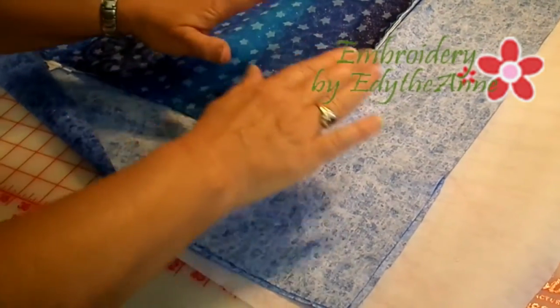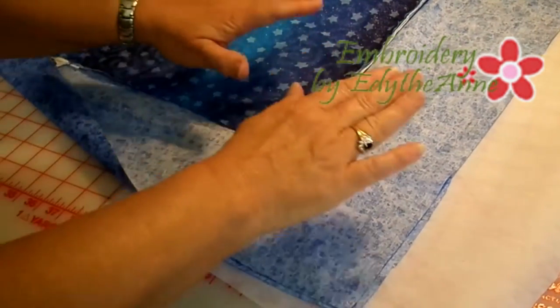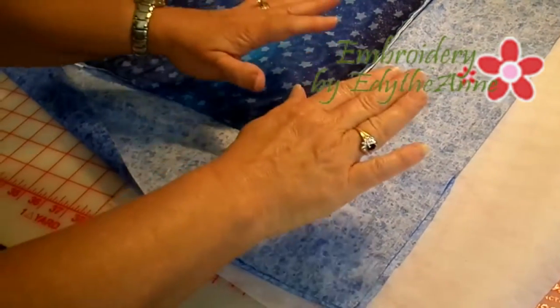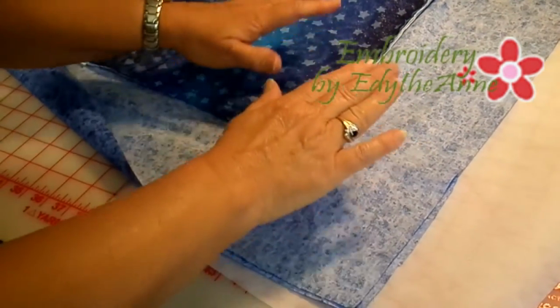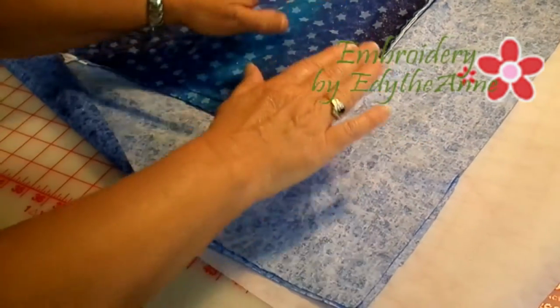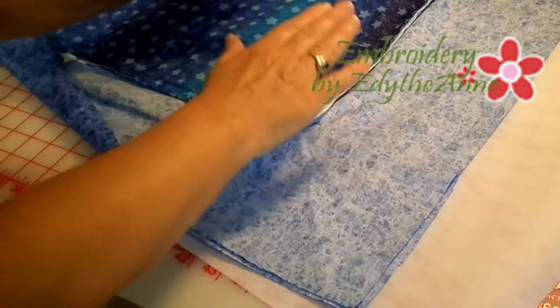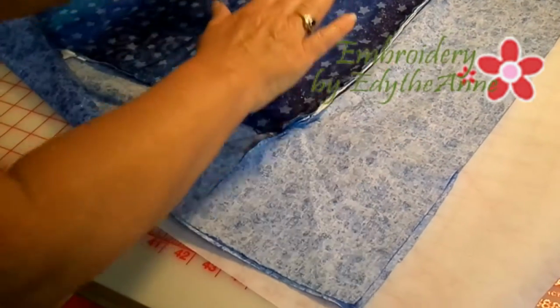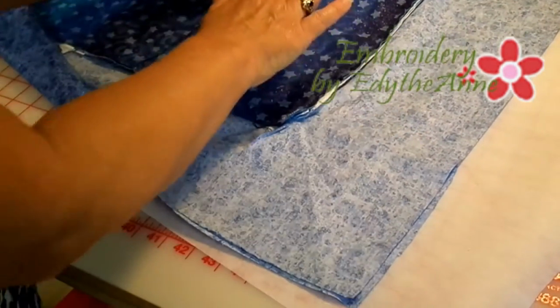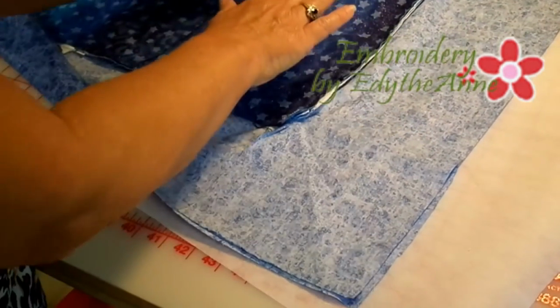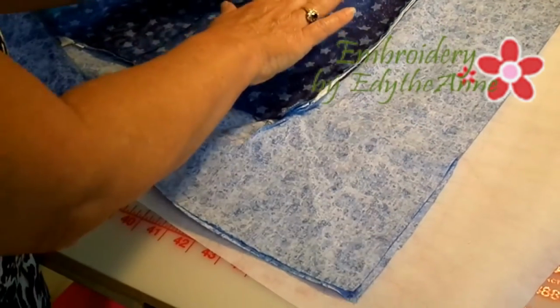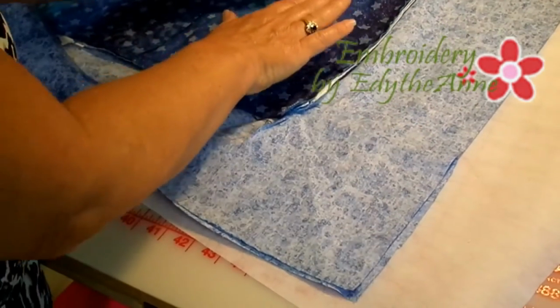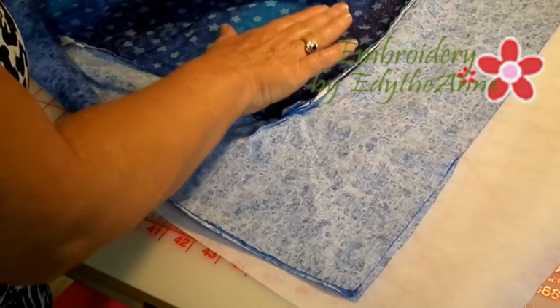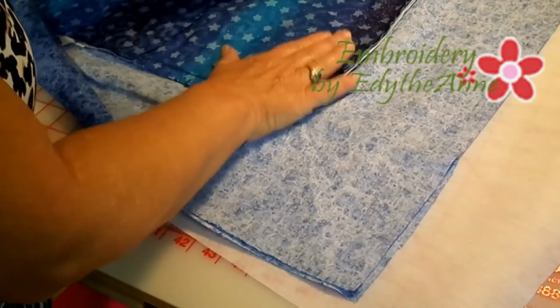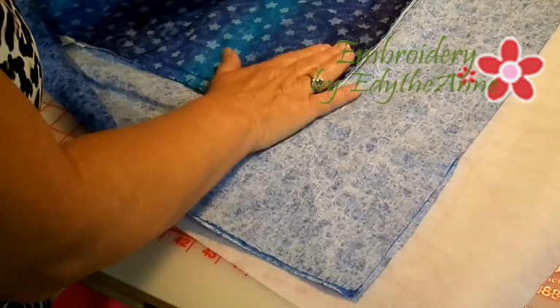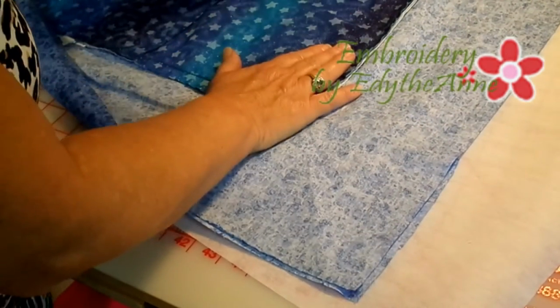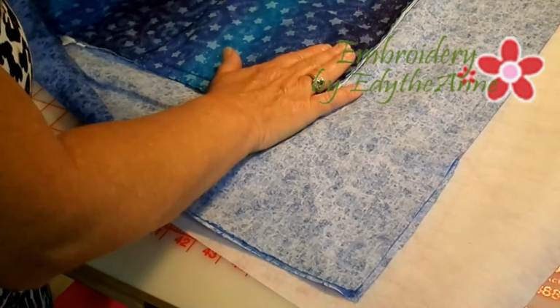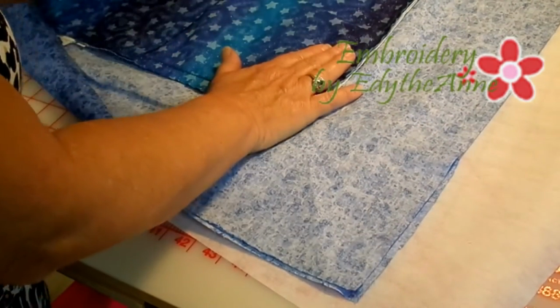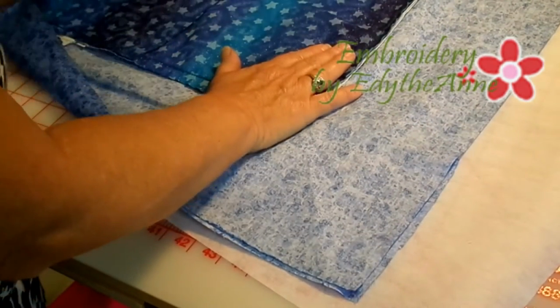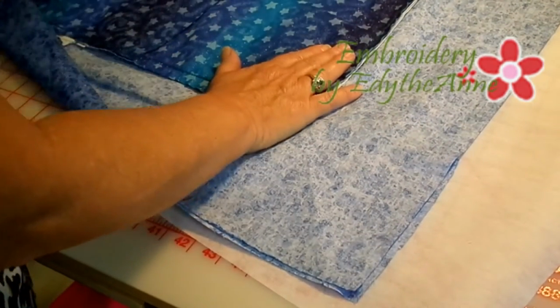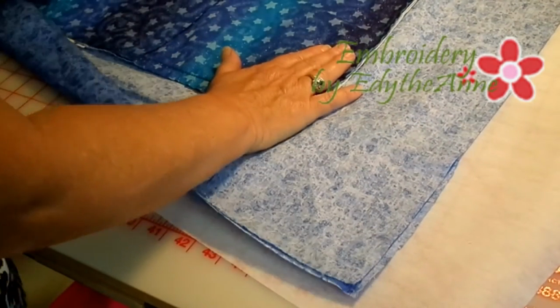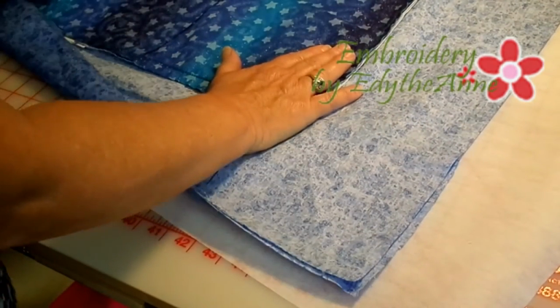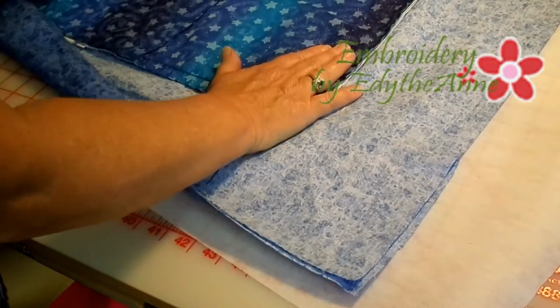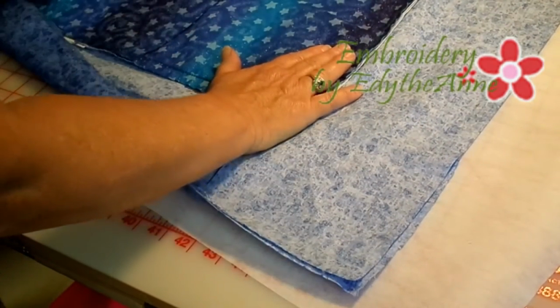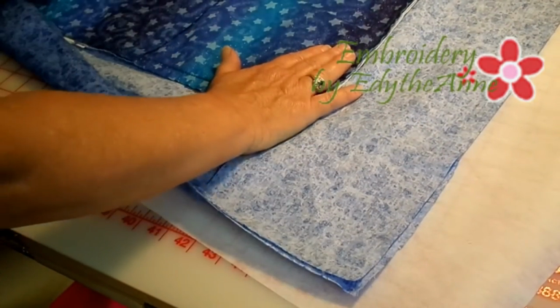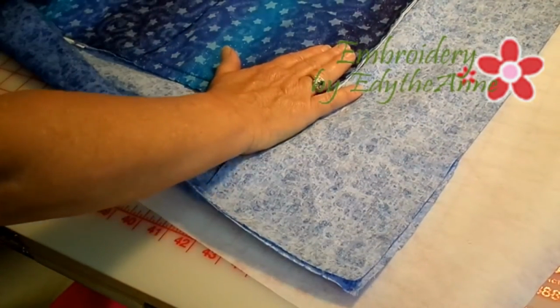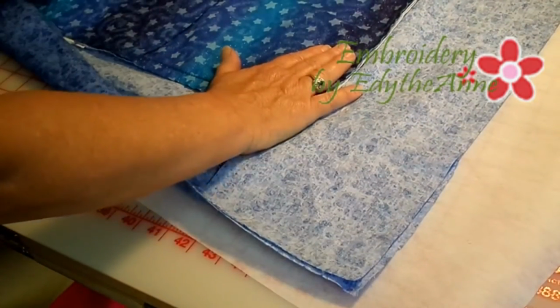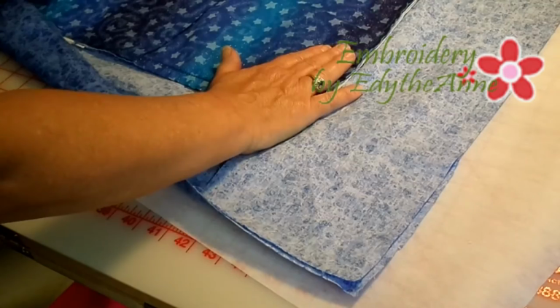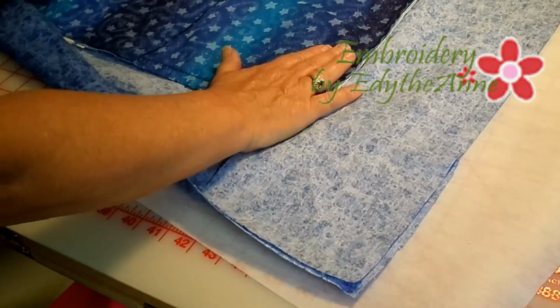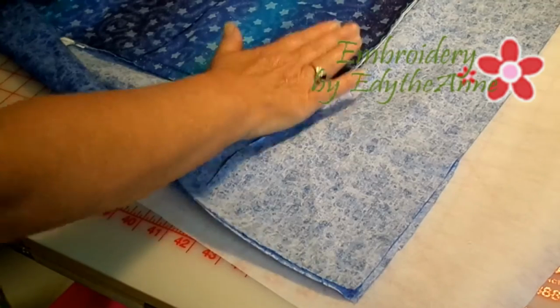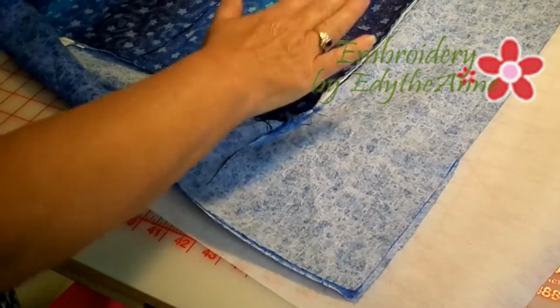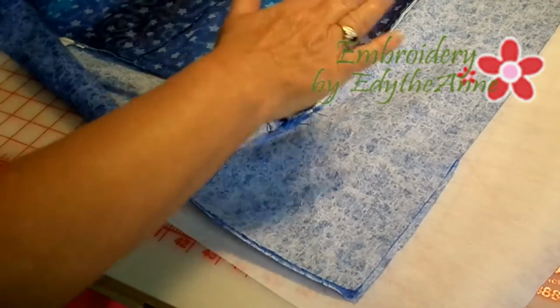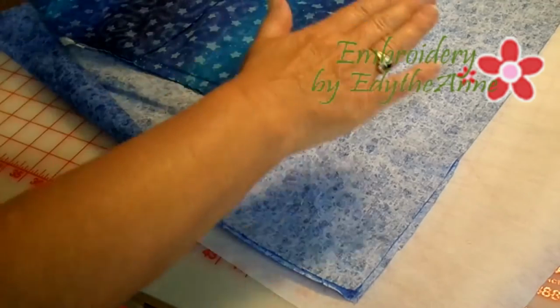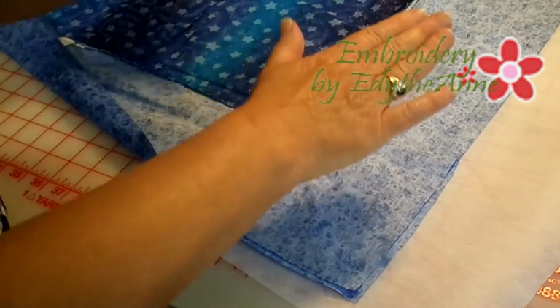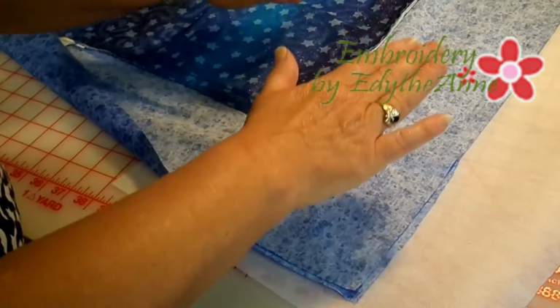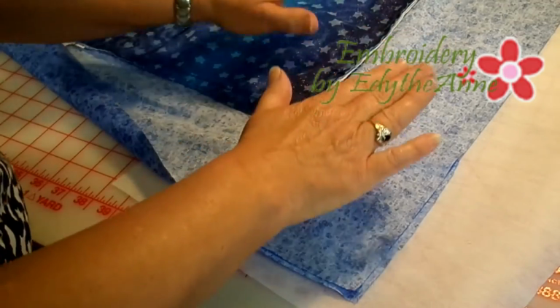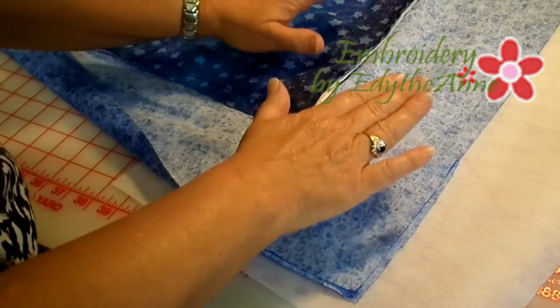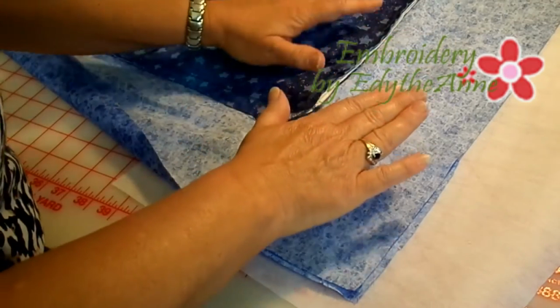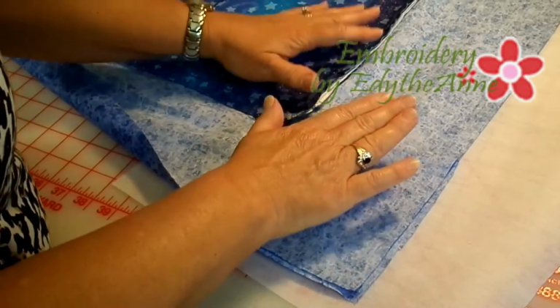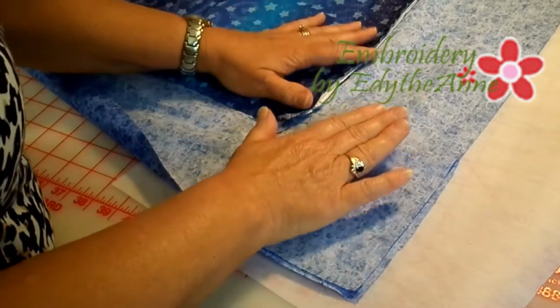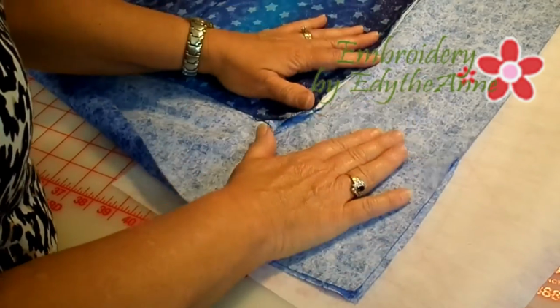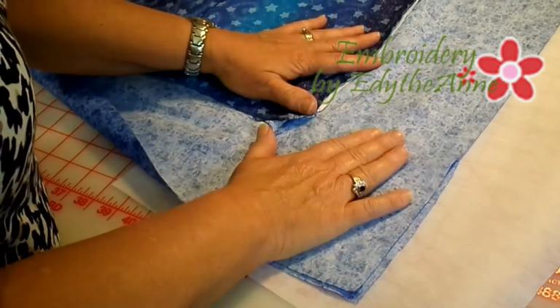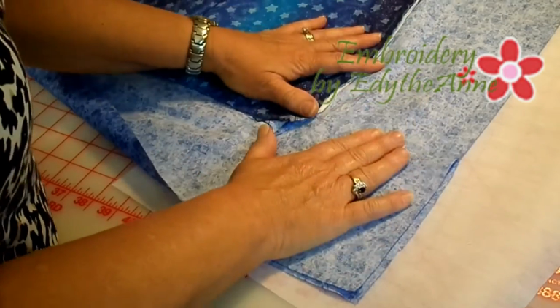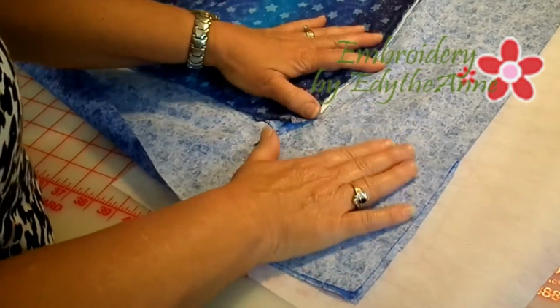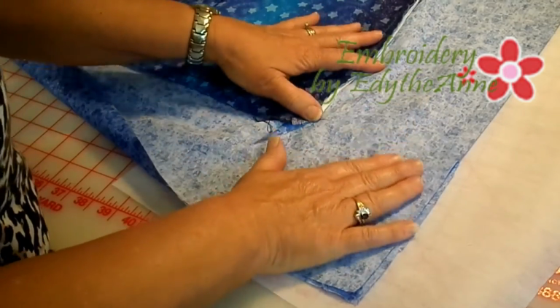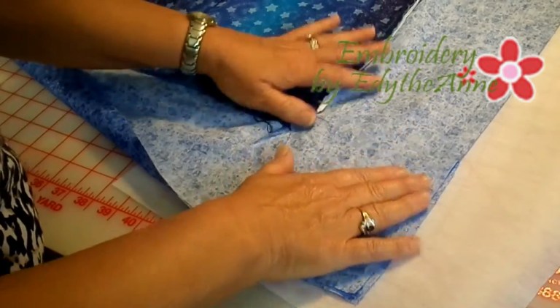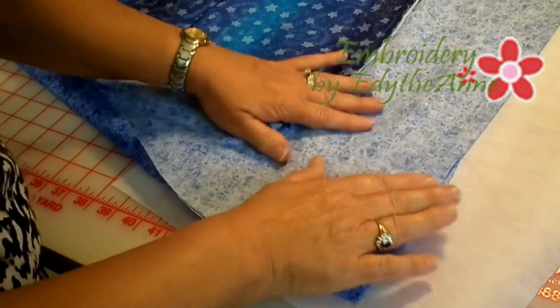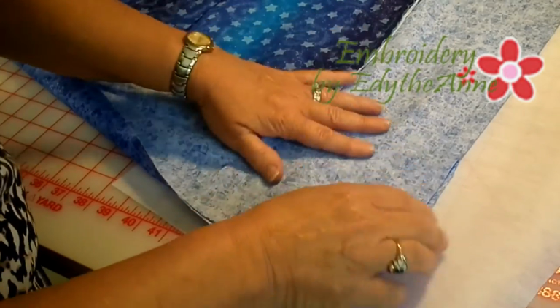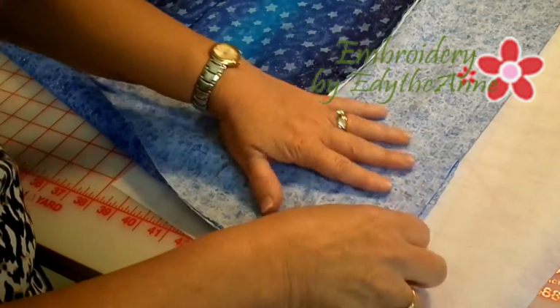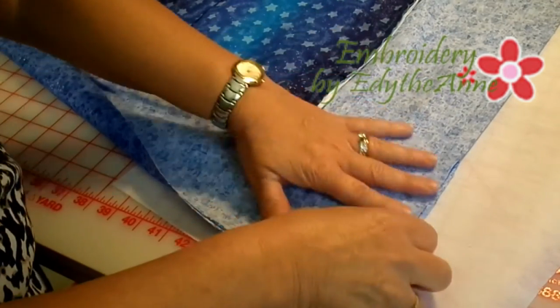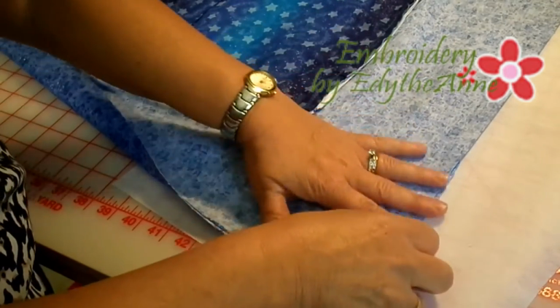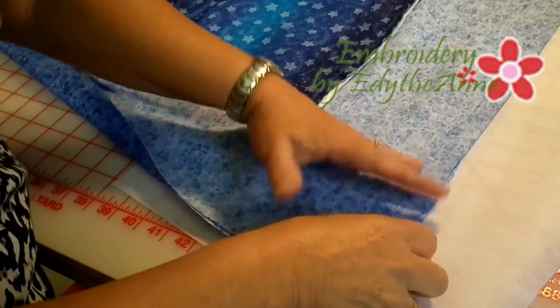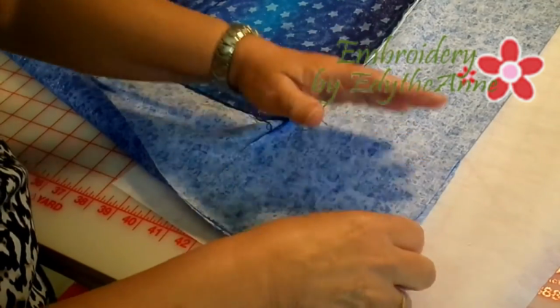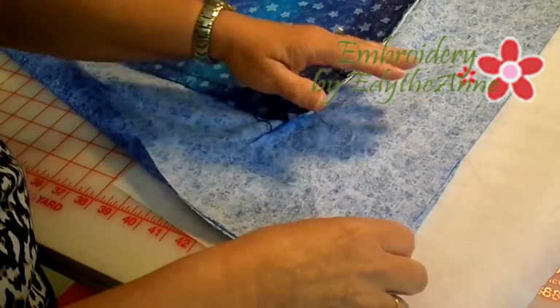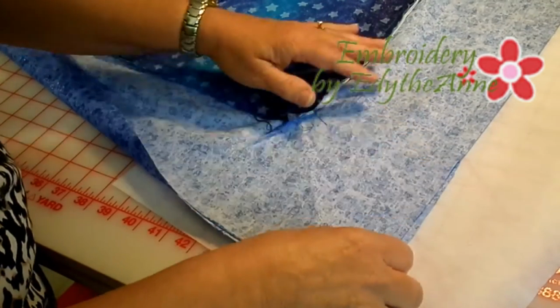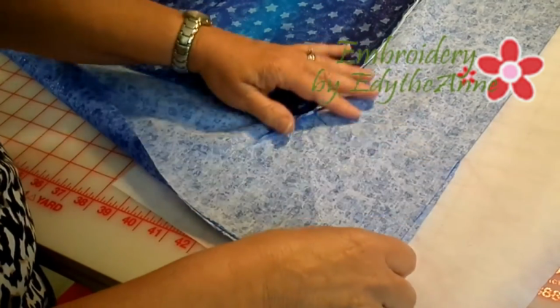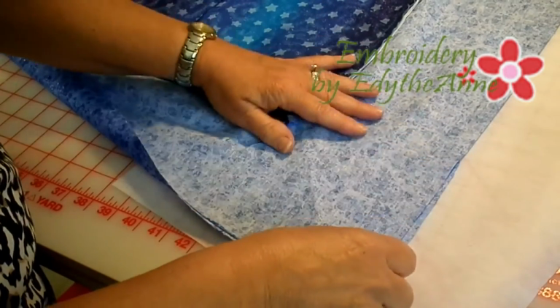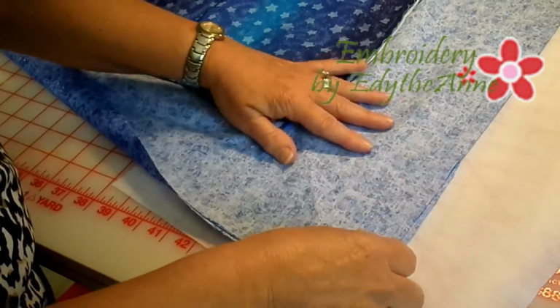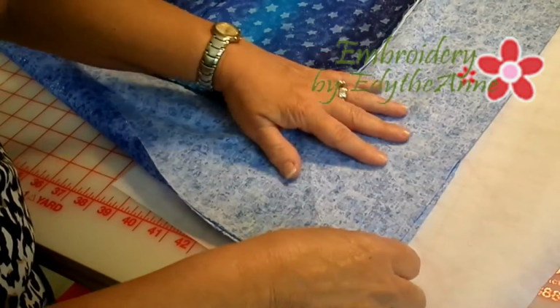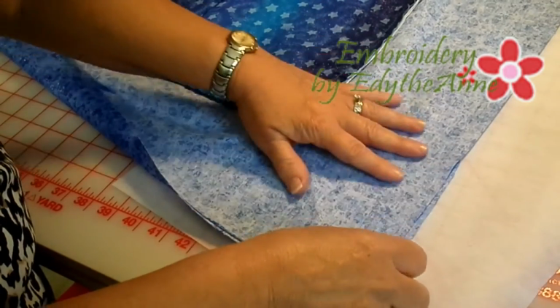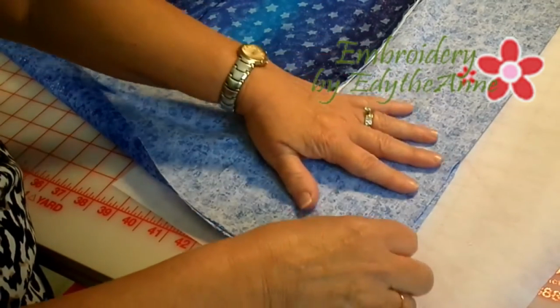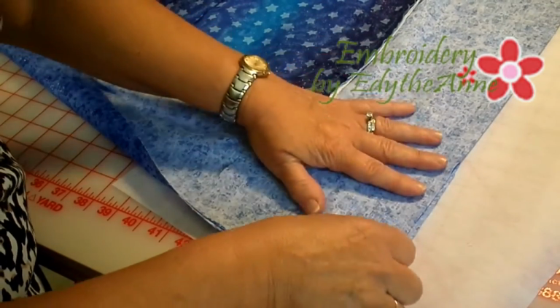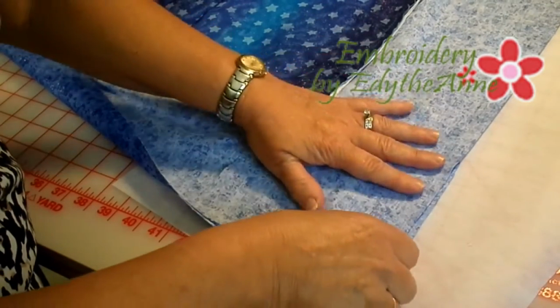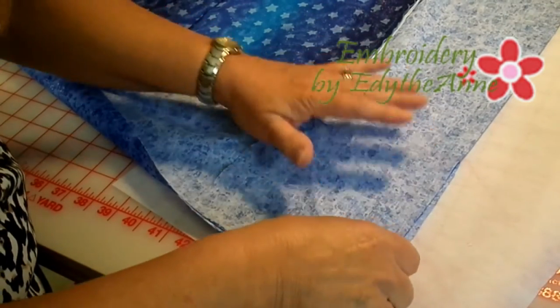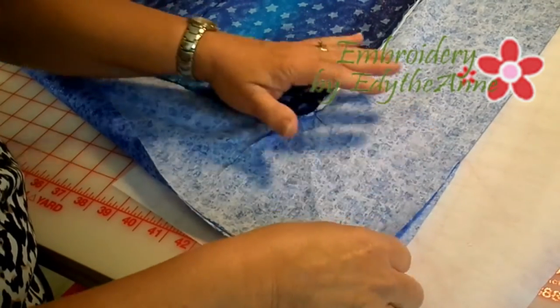Do all four sides this way. Once you have all four sides on, then you're ready to start mitering.